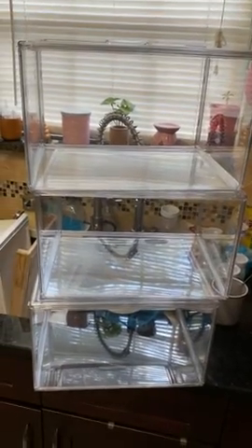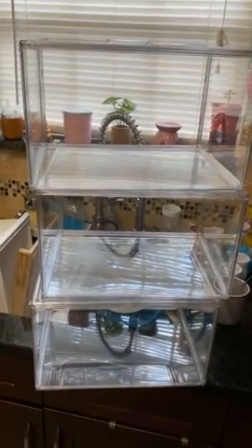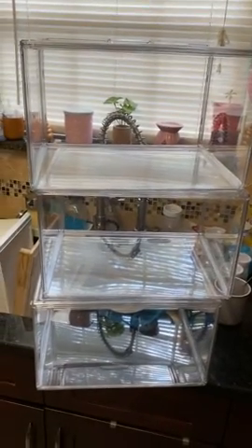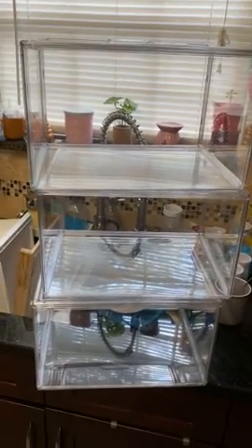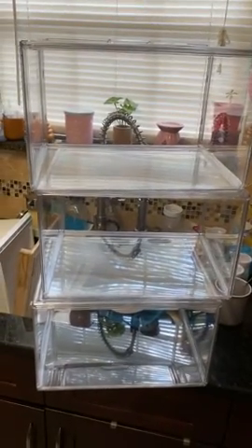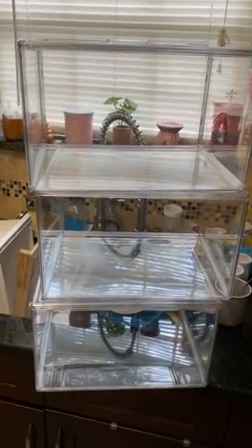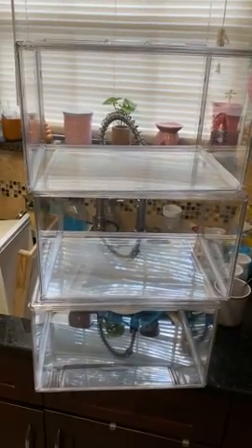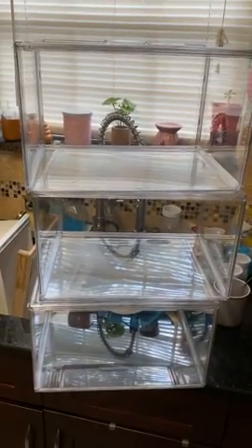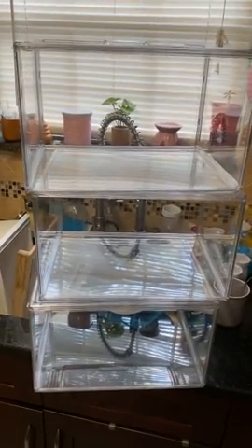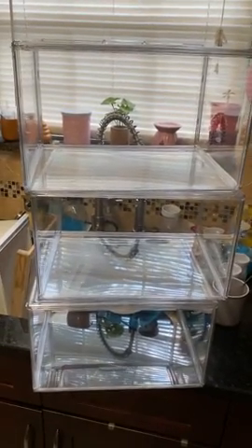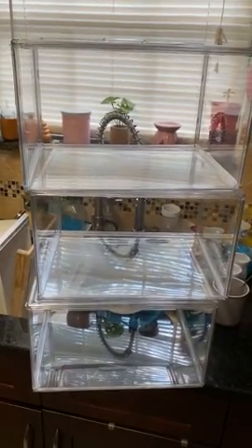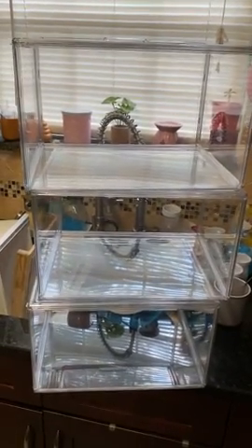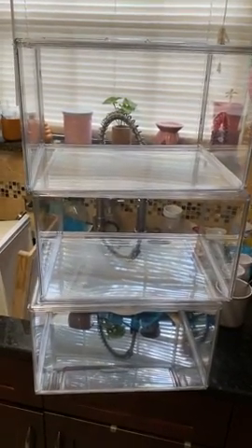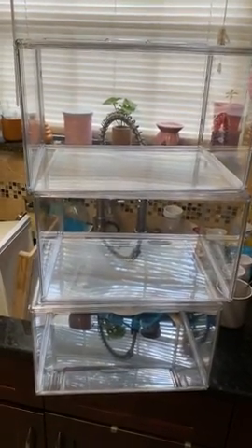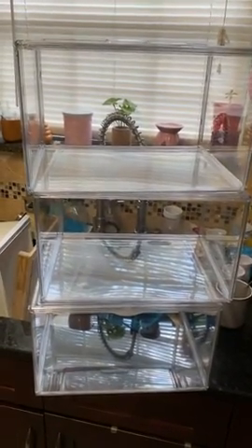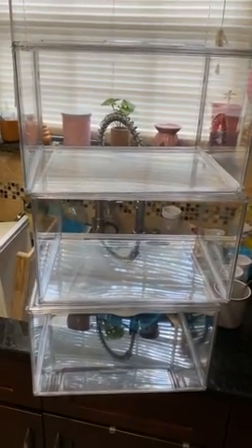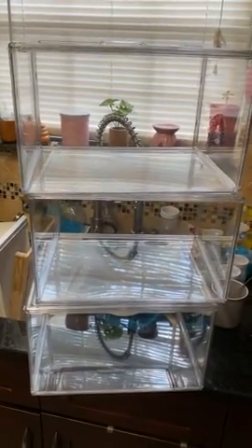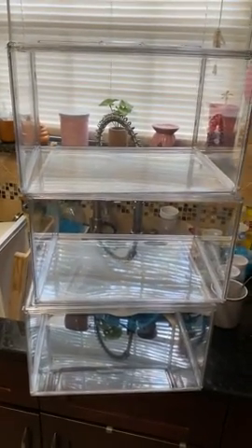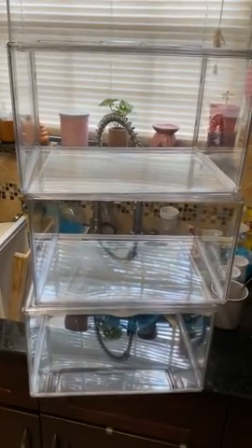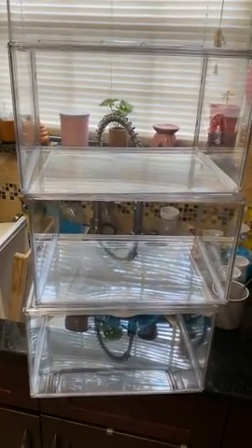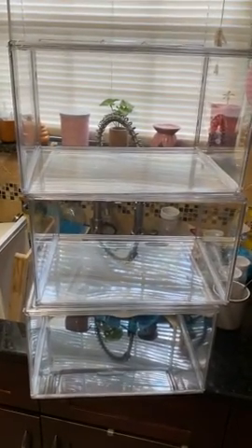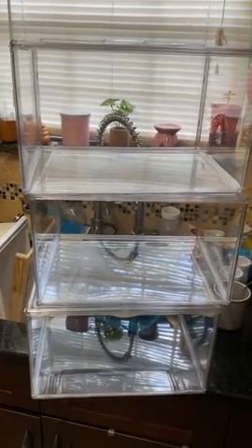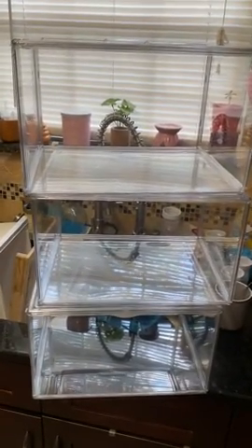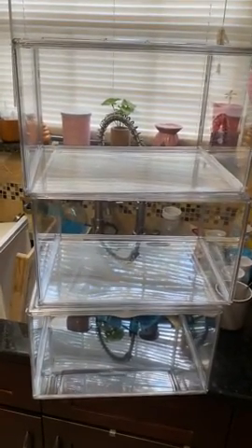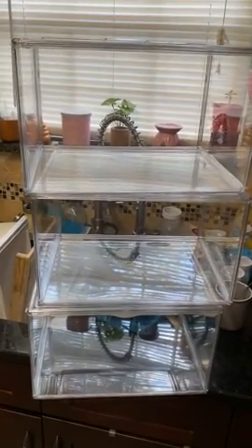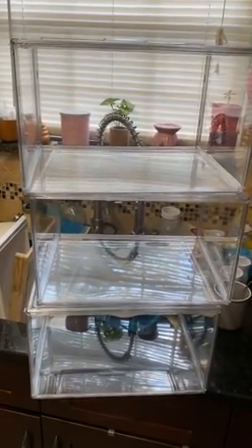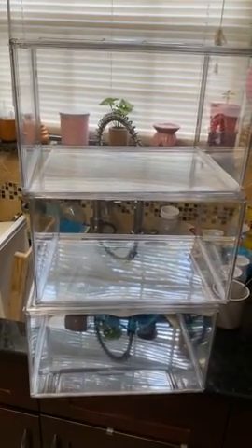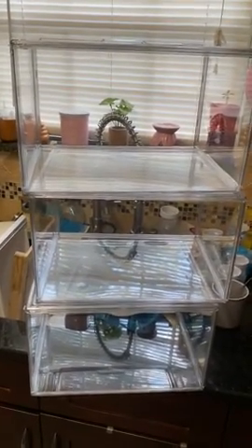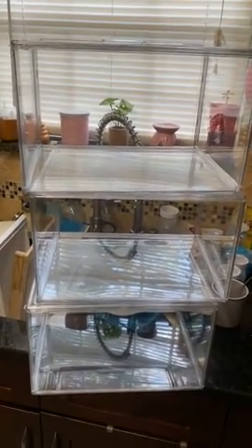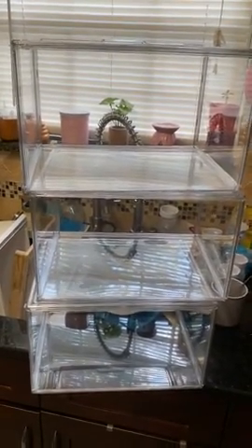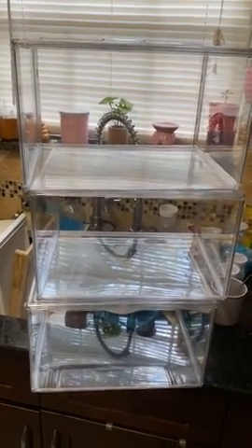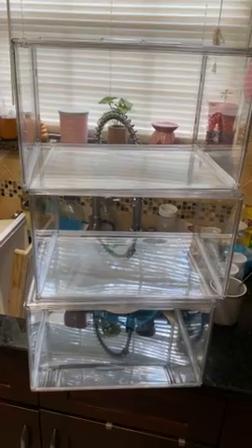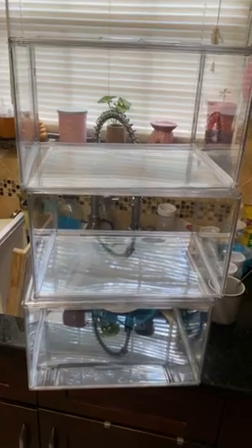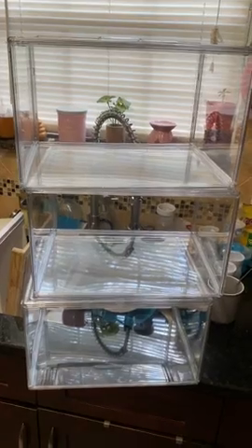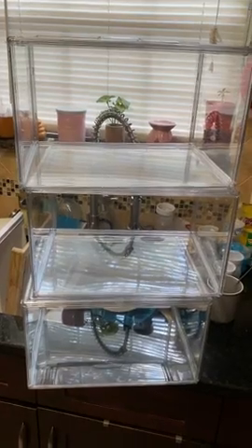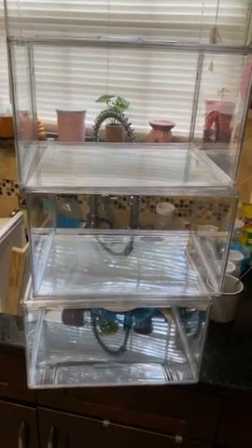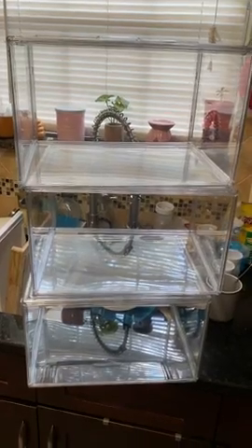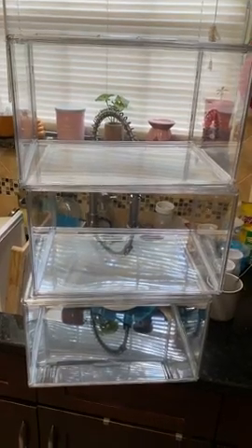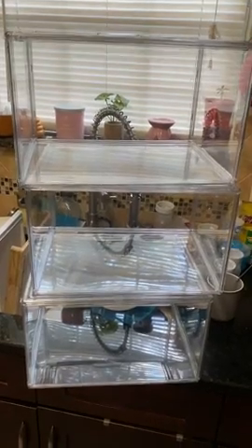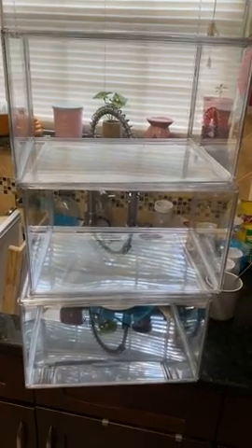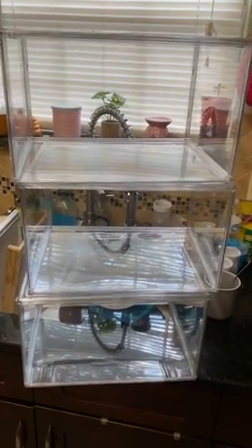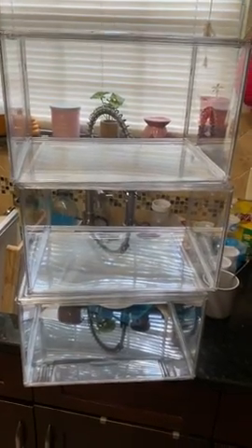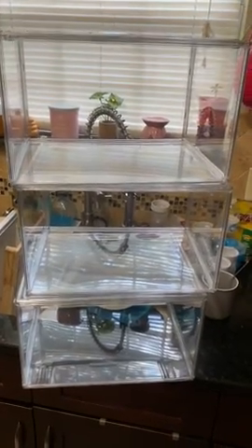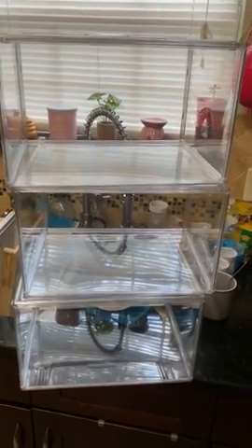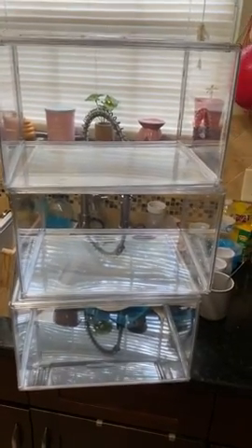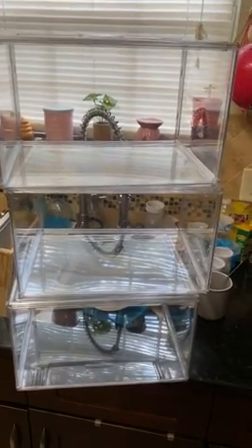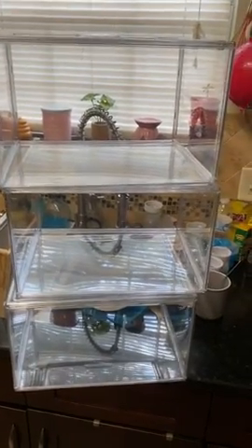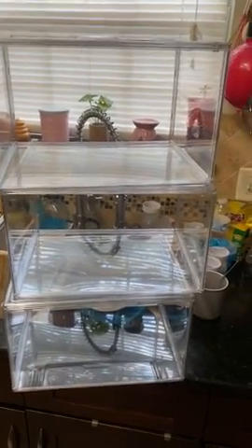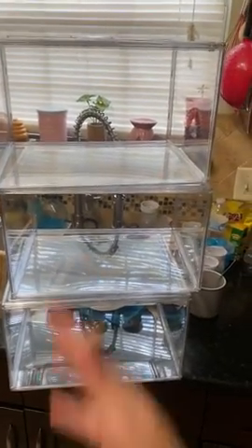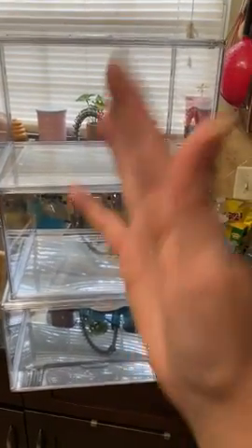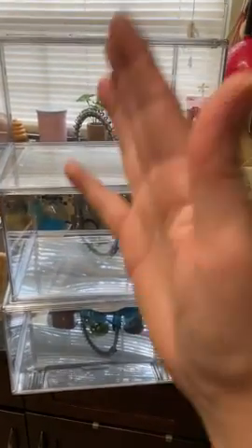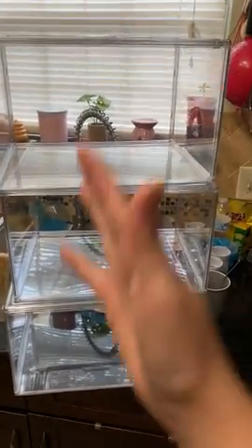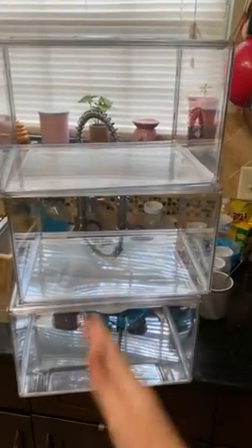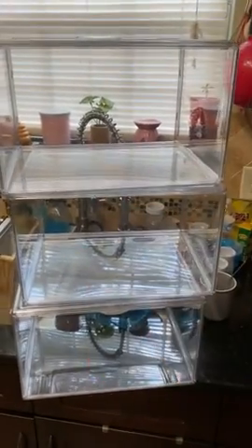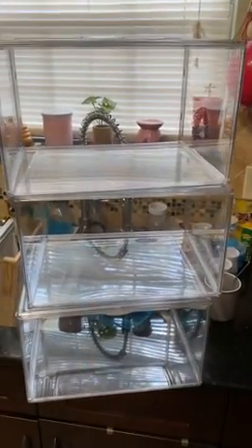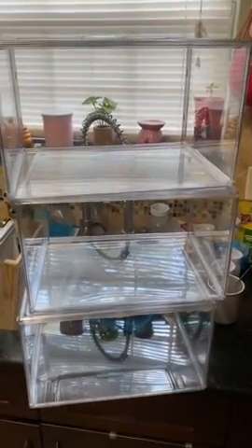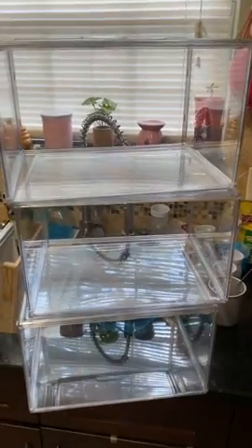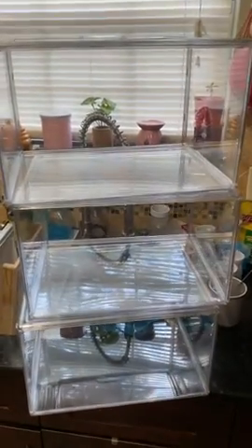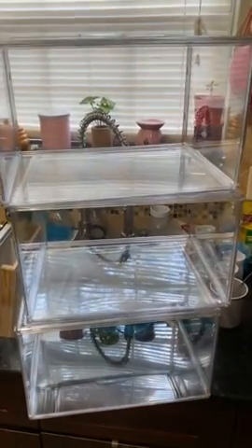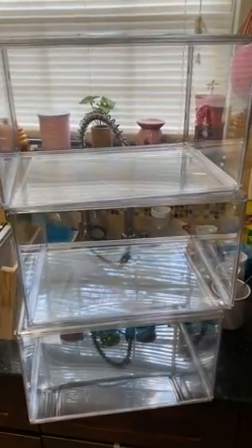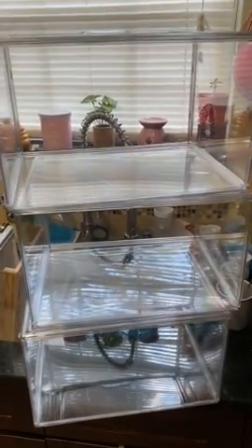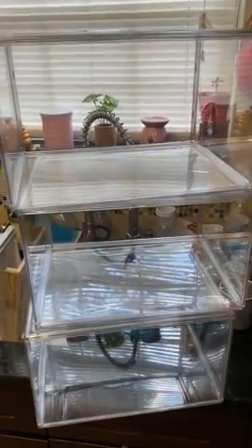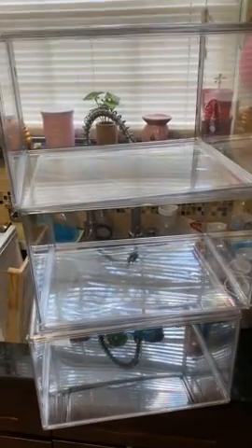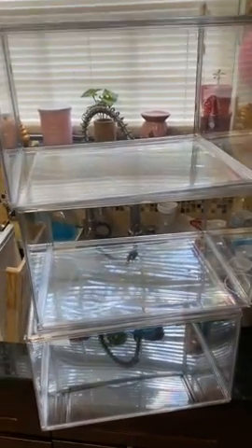I already set up three others so I got used to it. After the first one the others were really easy to put together. So these are my six boxes now and I love them.